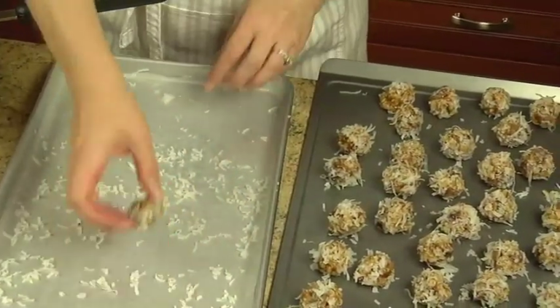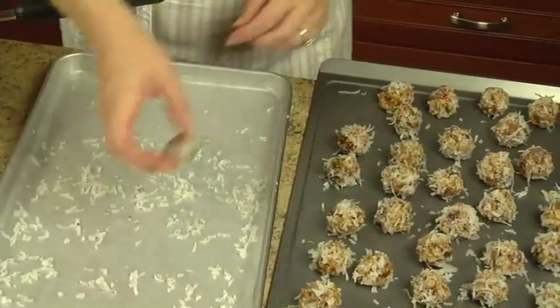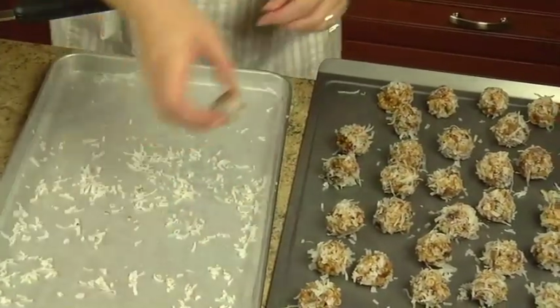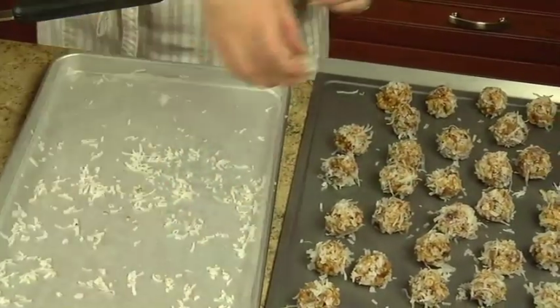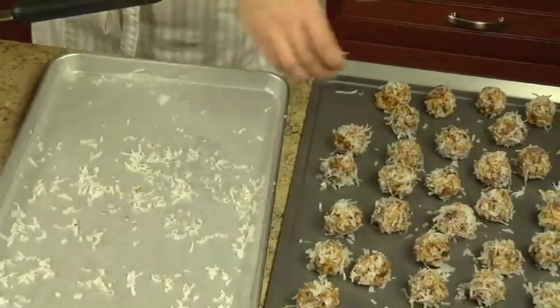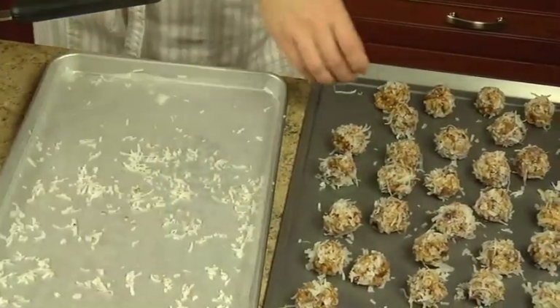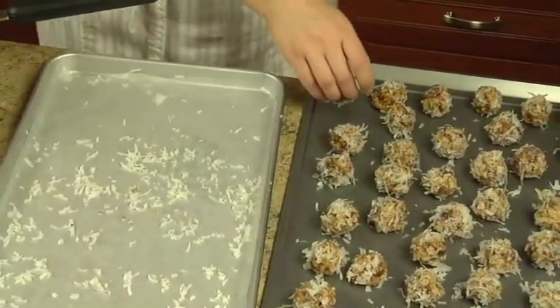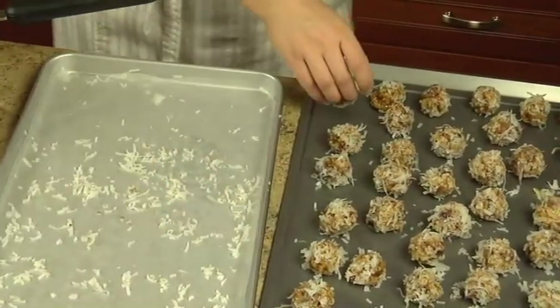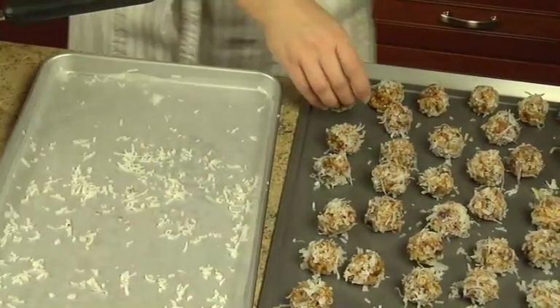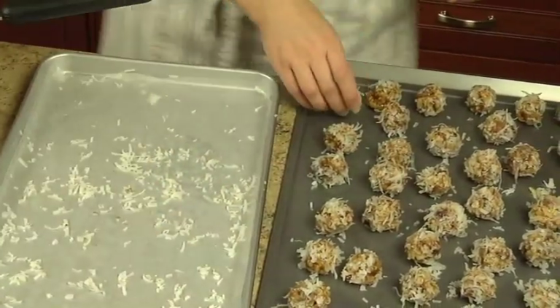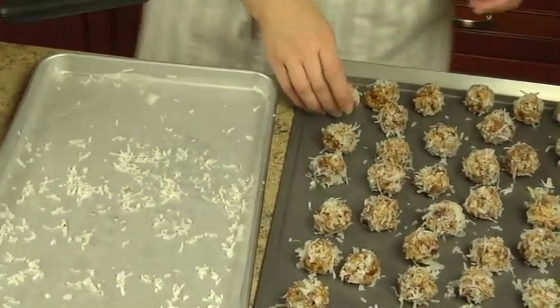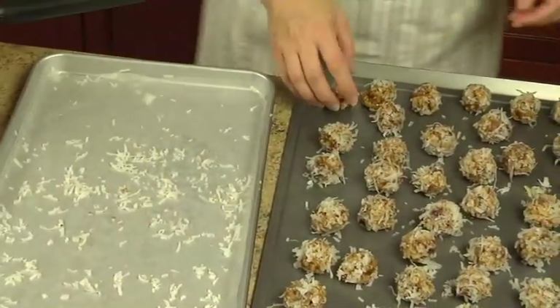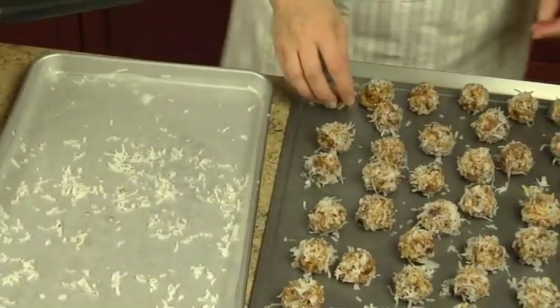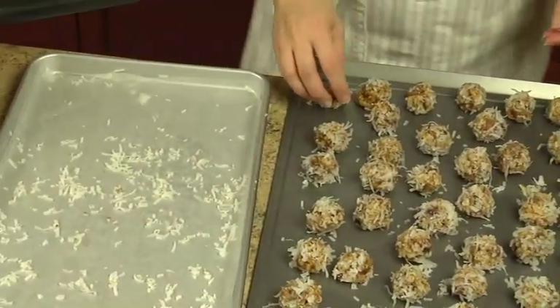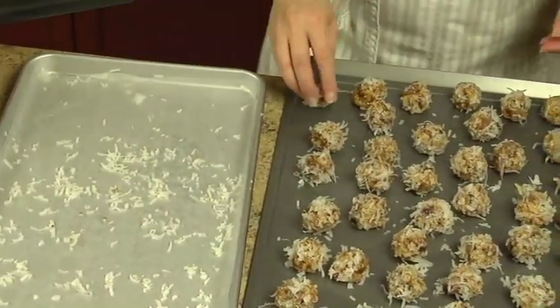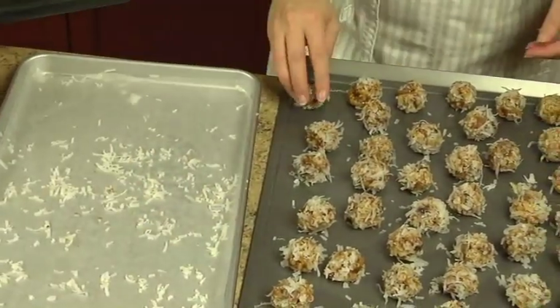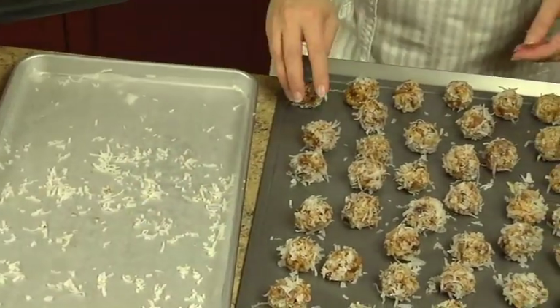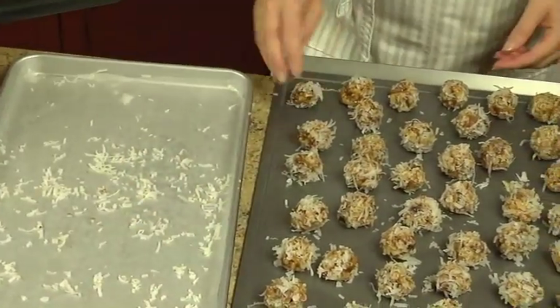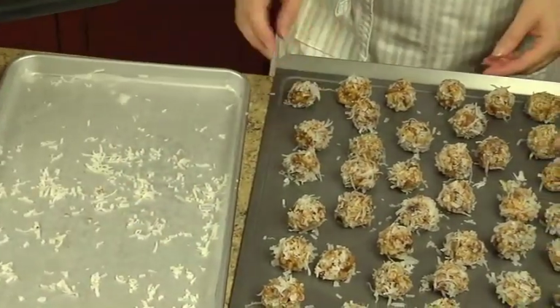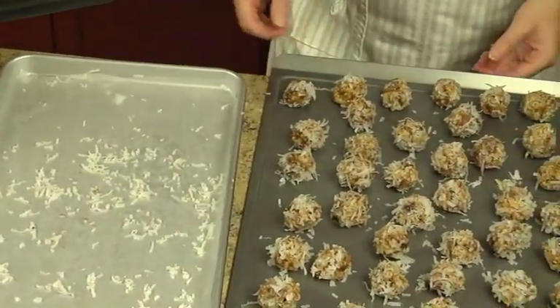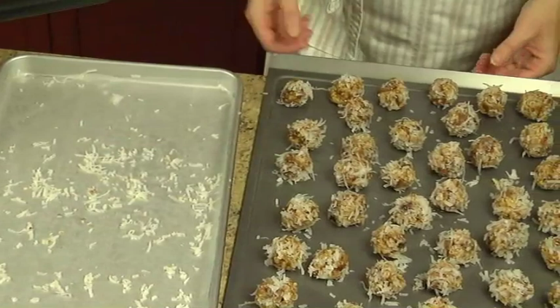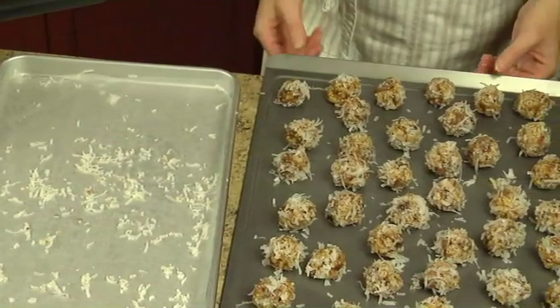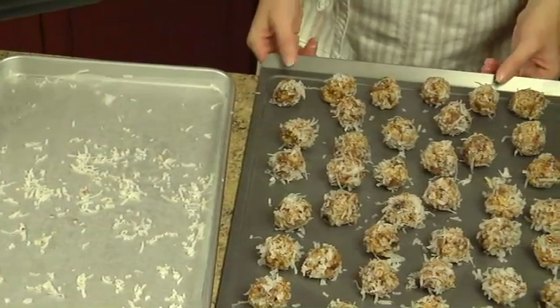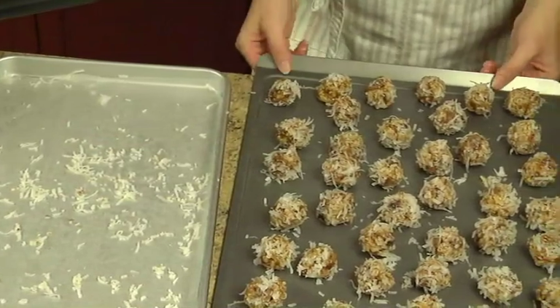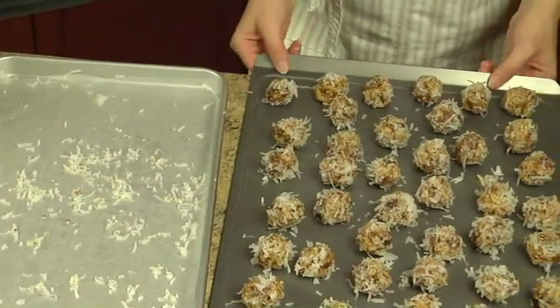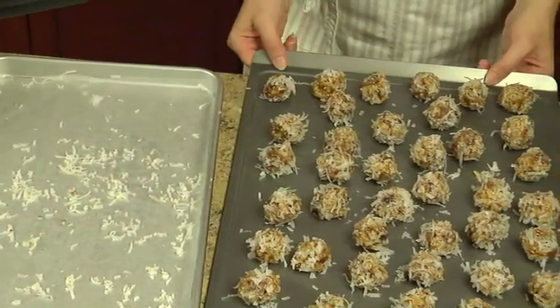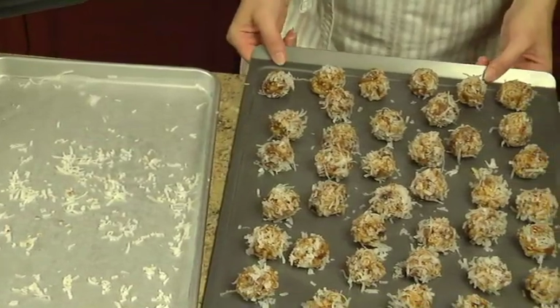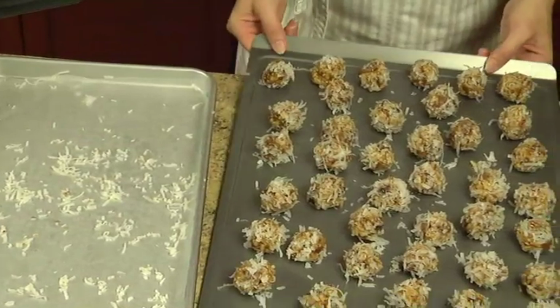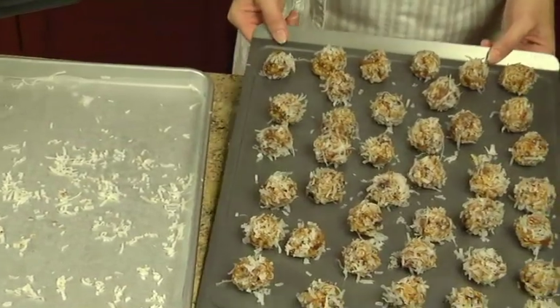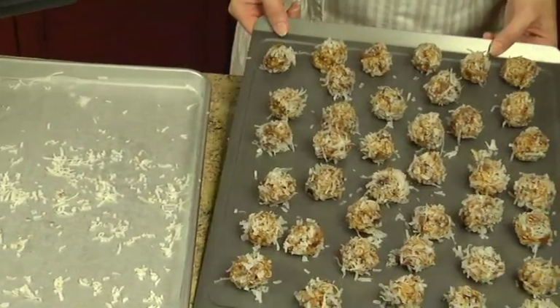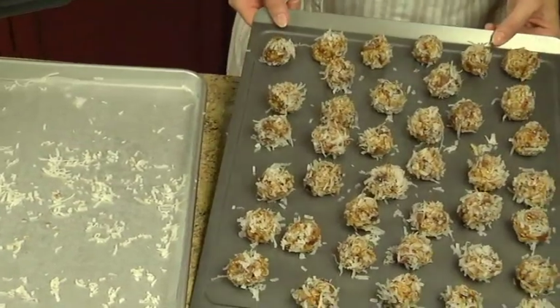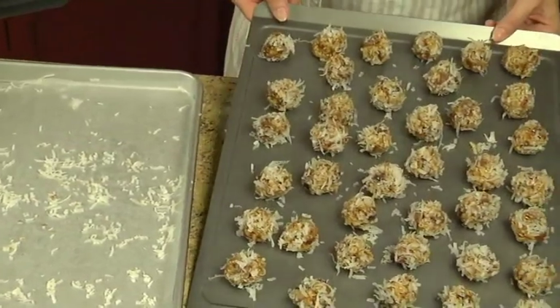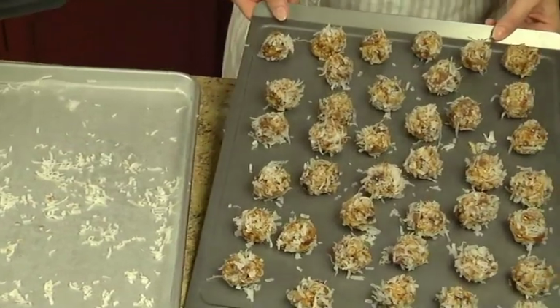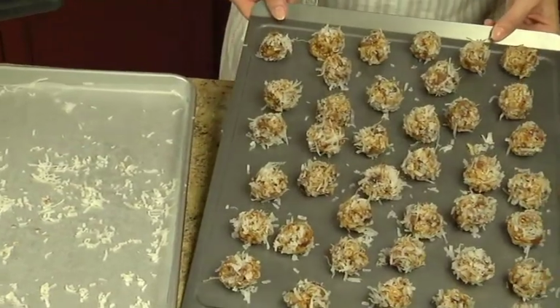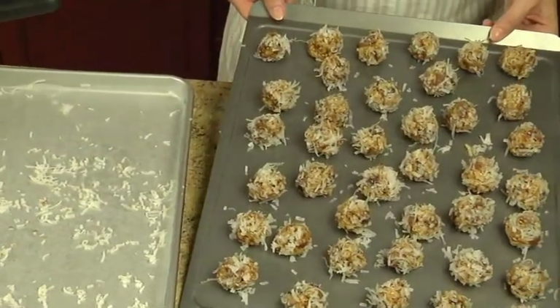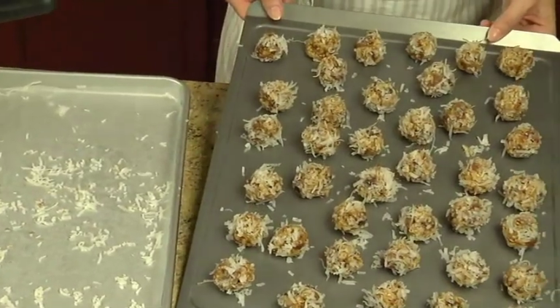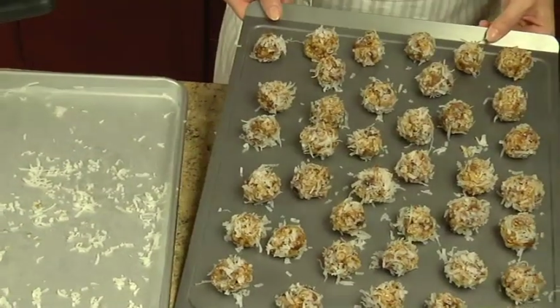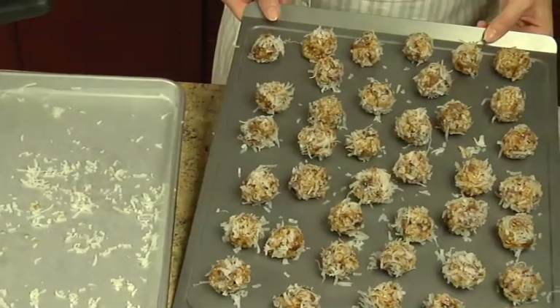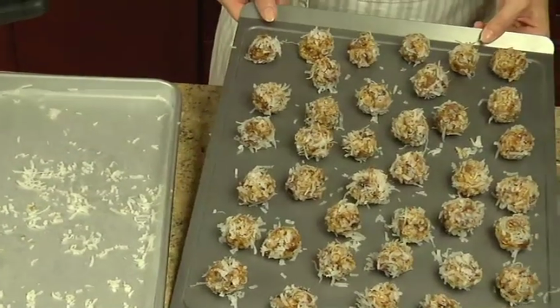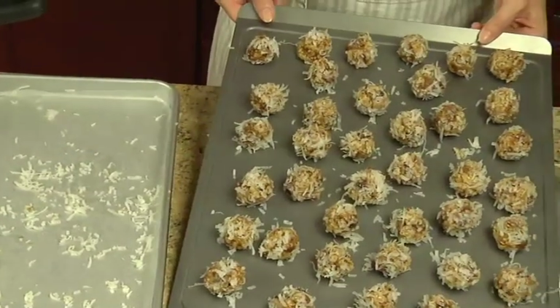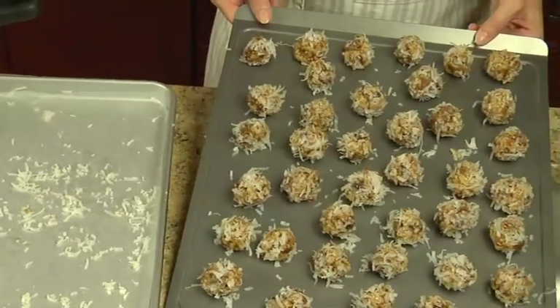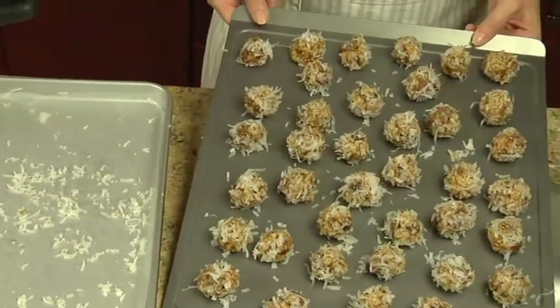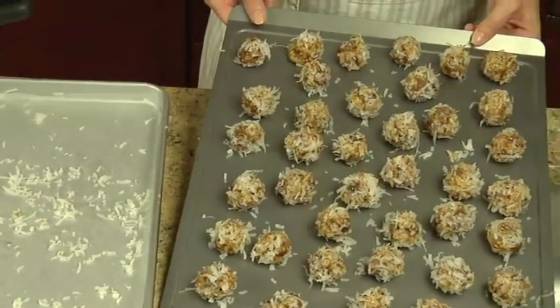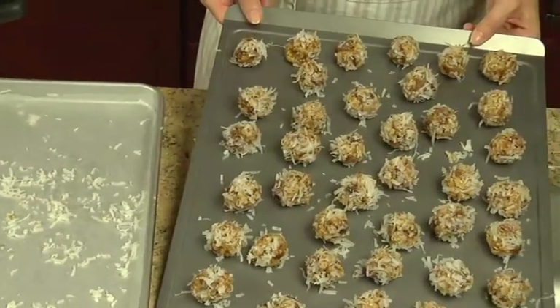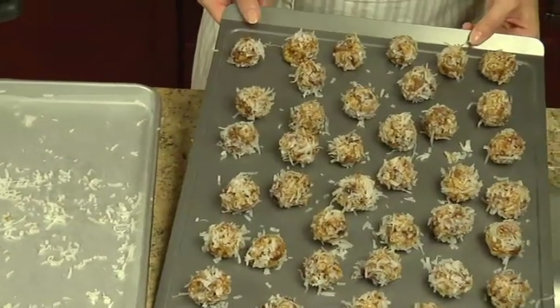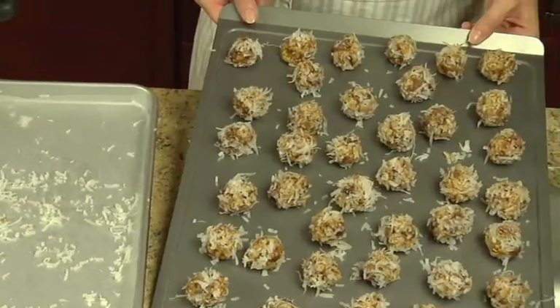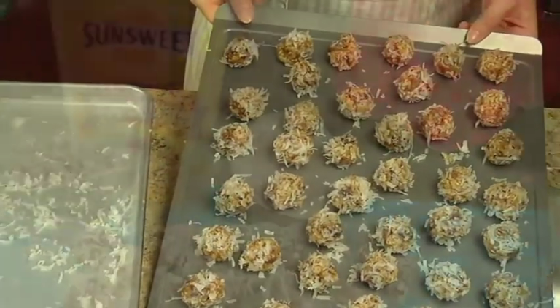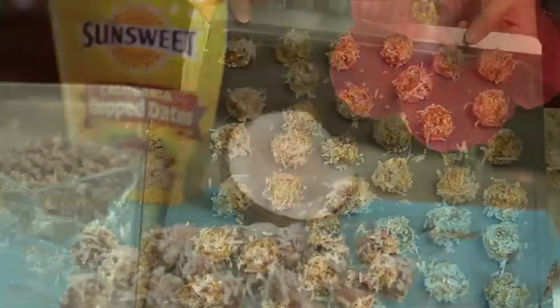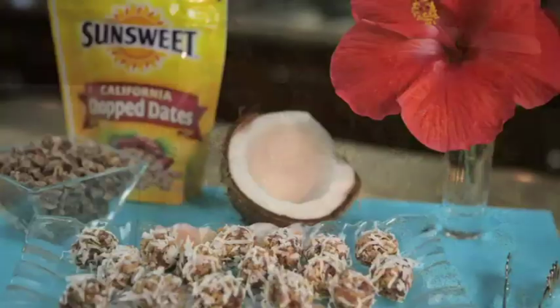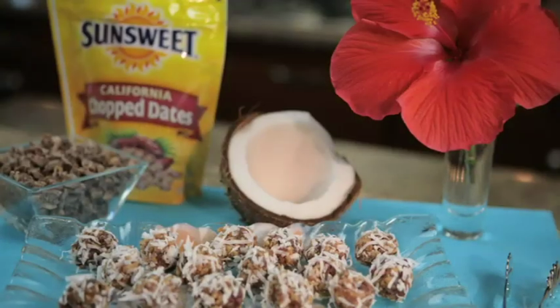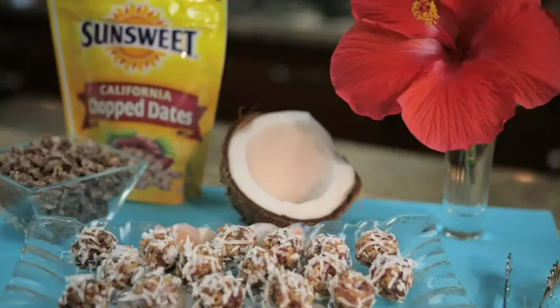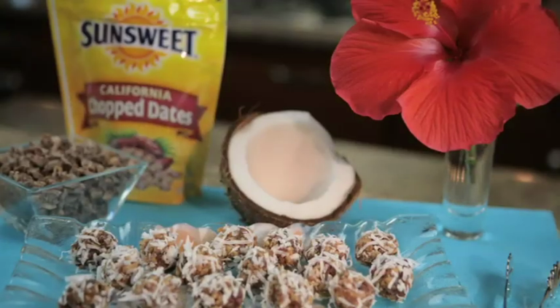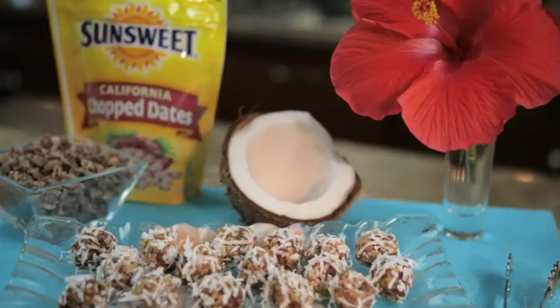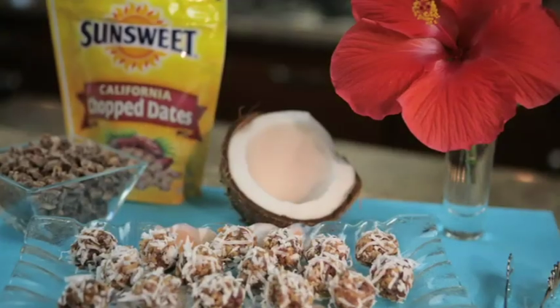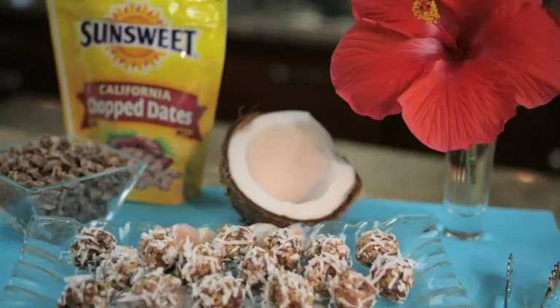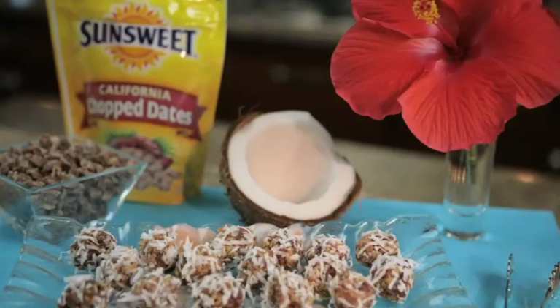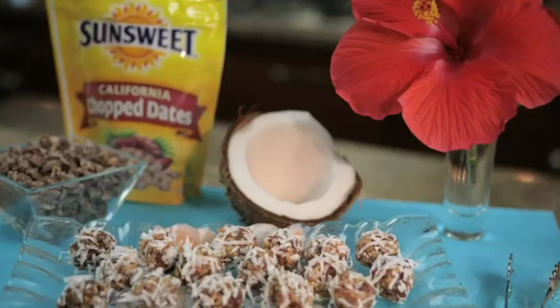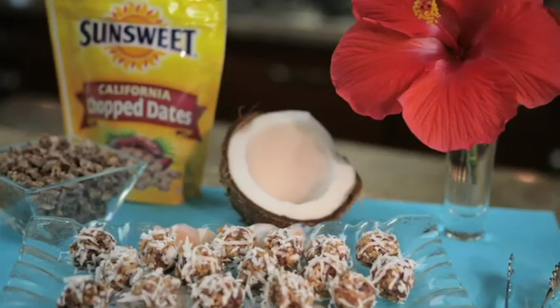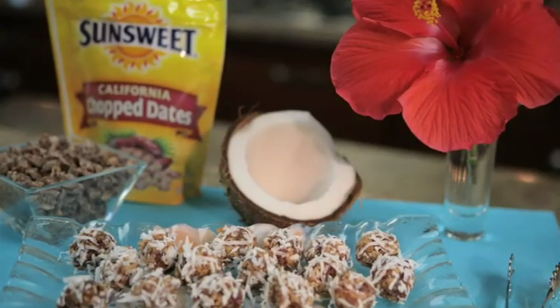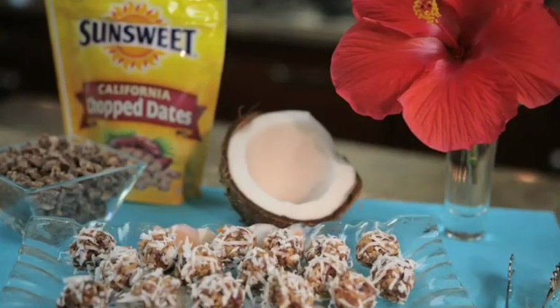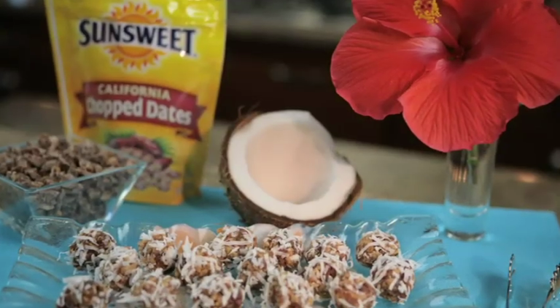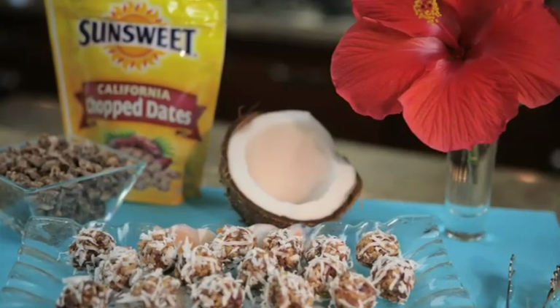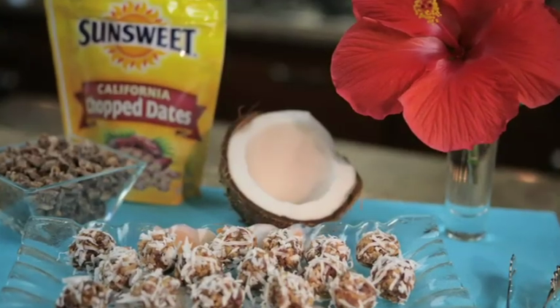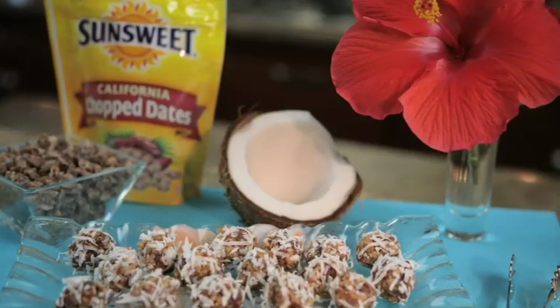Chill for one hour or until firm, if desired. Store the coconut date balls in an airtight container.